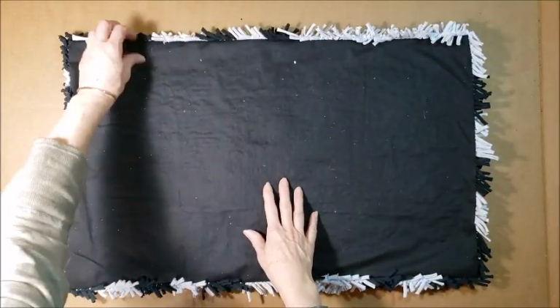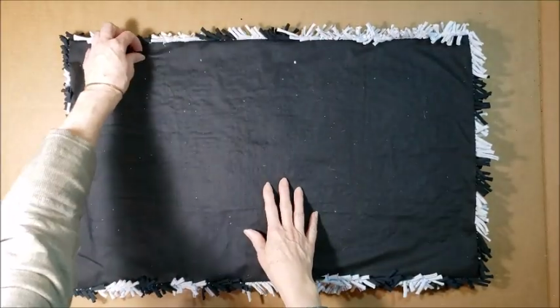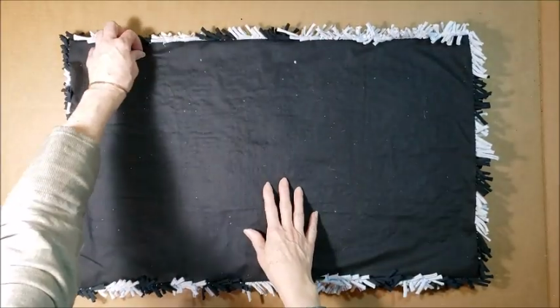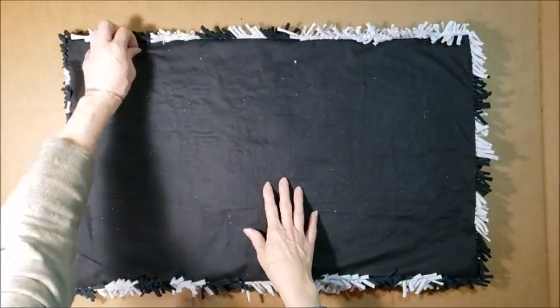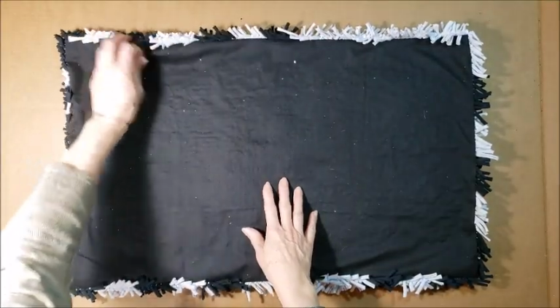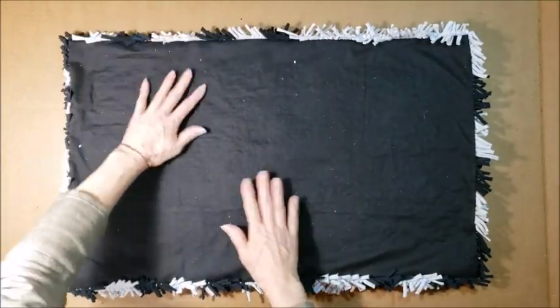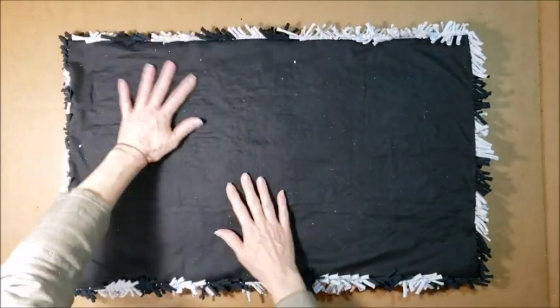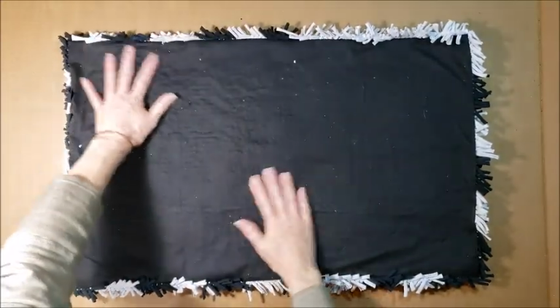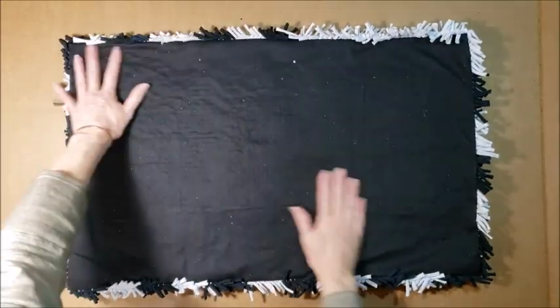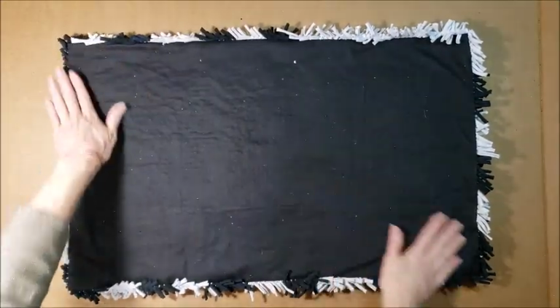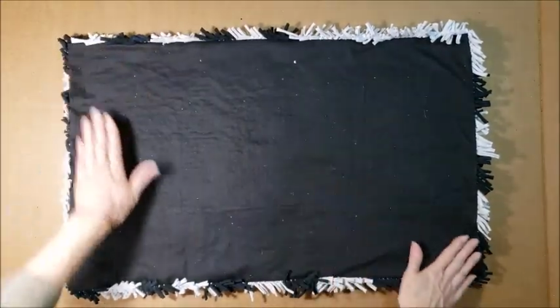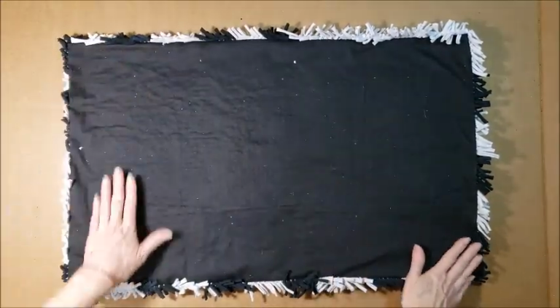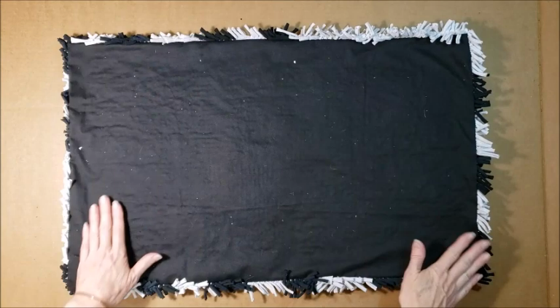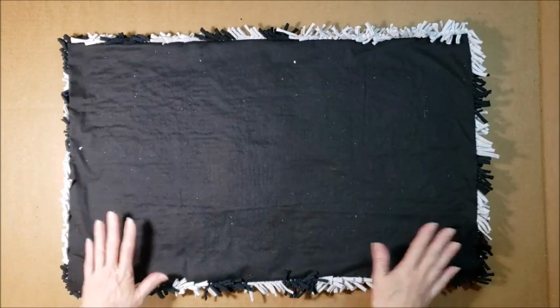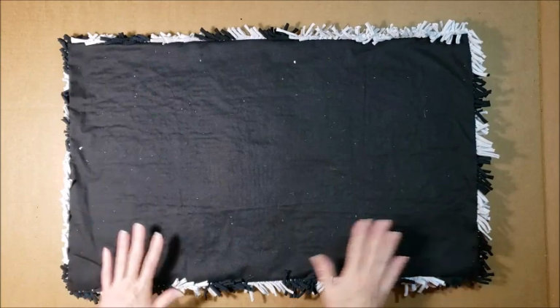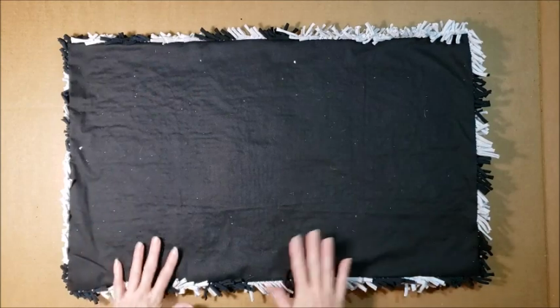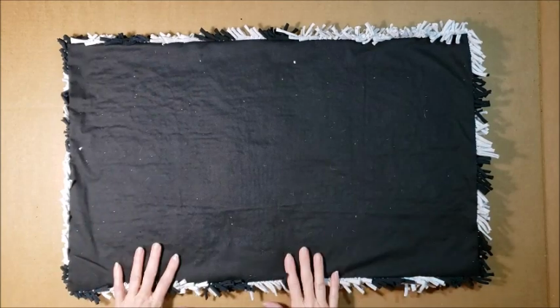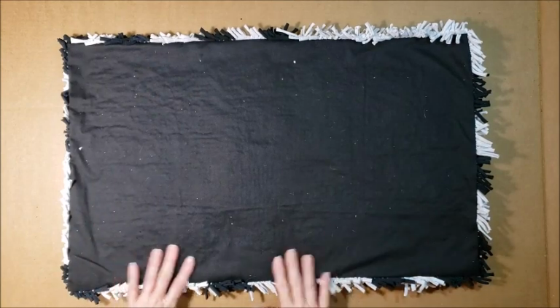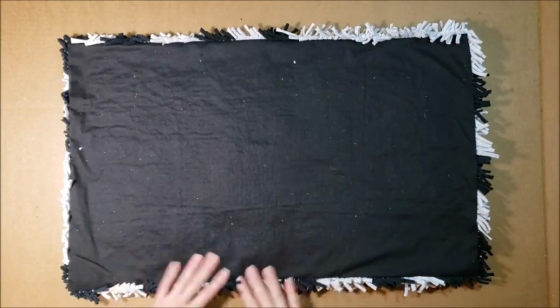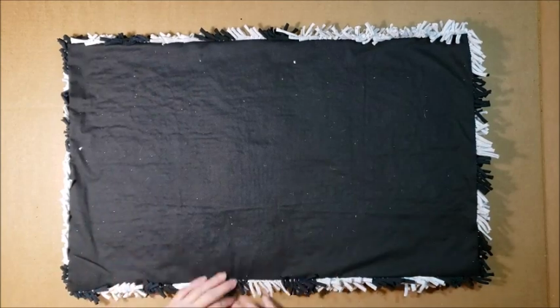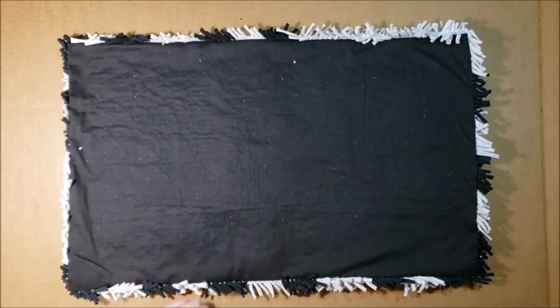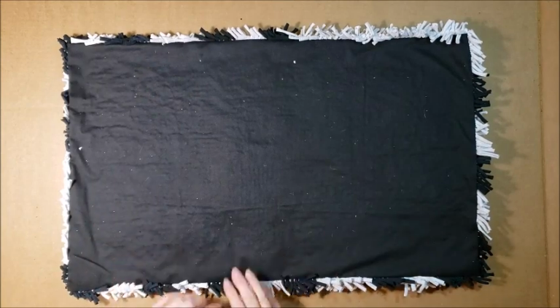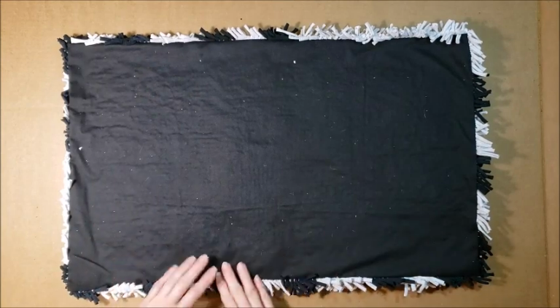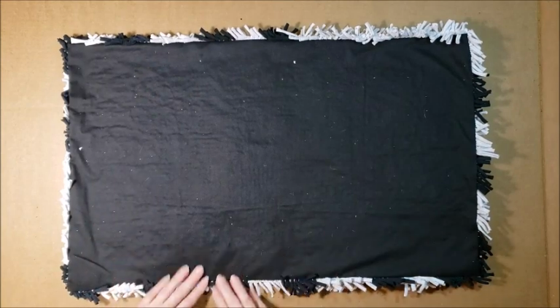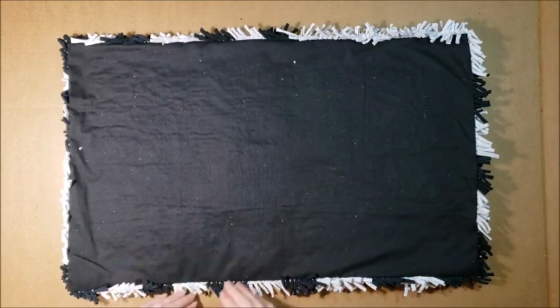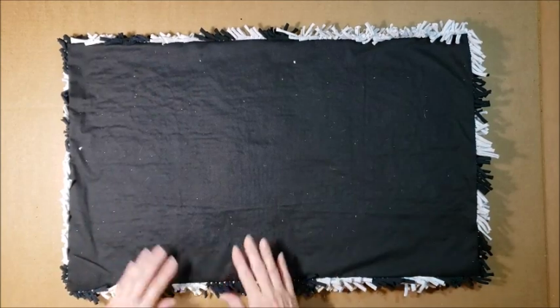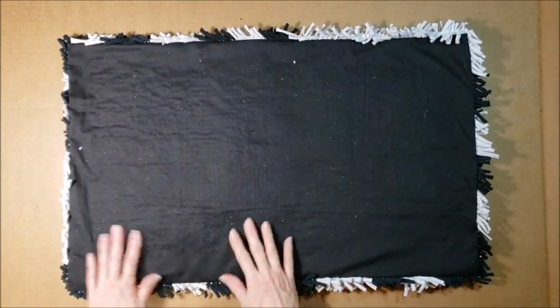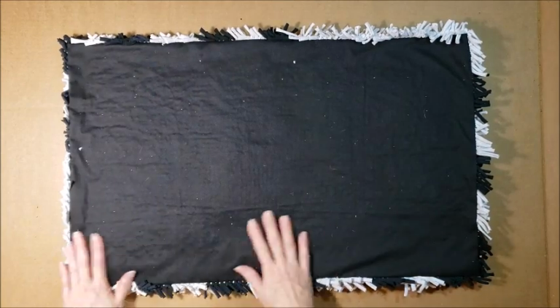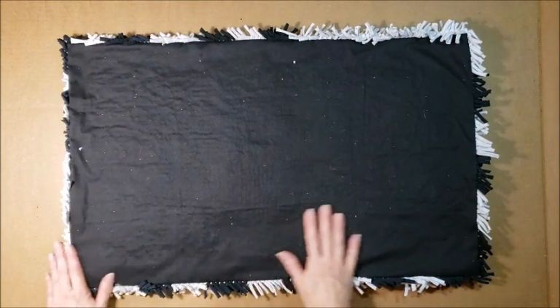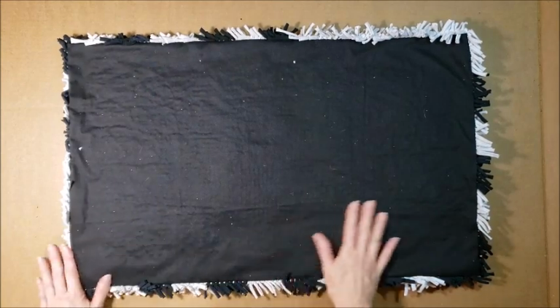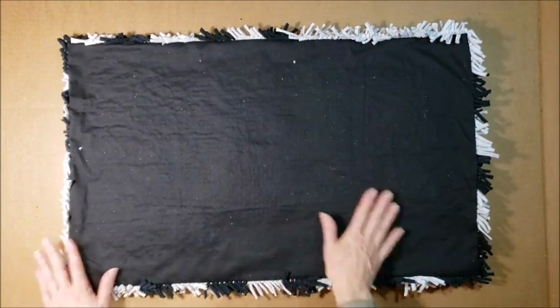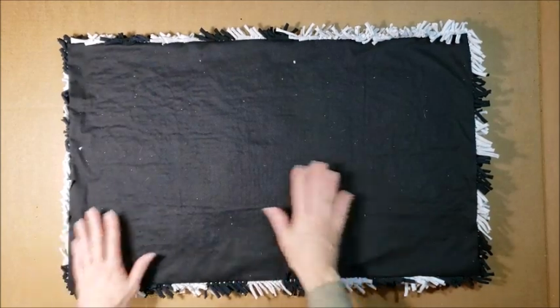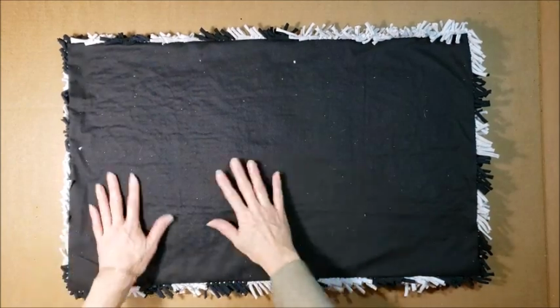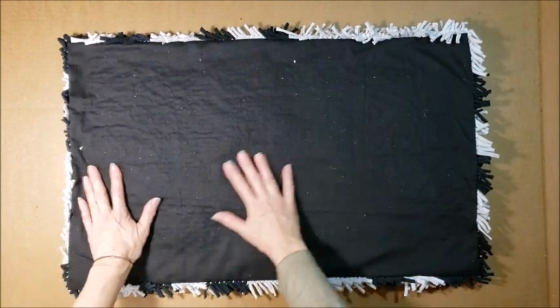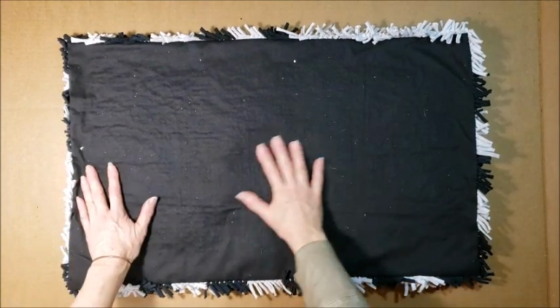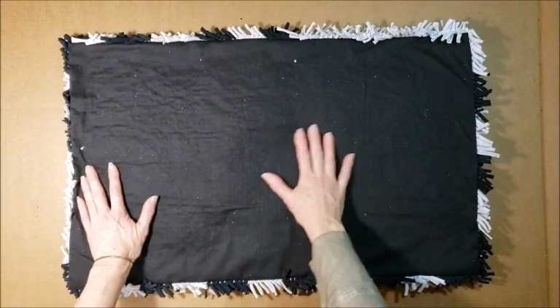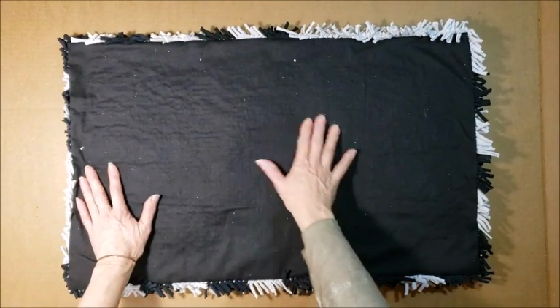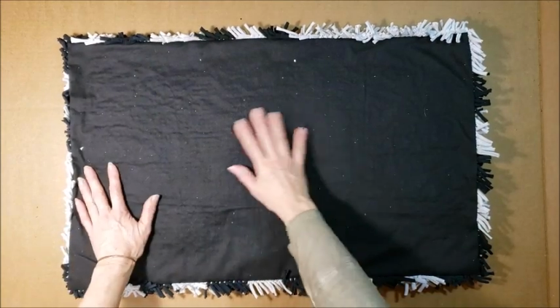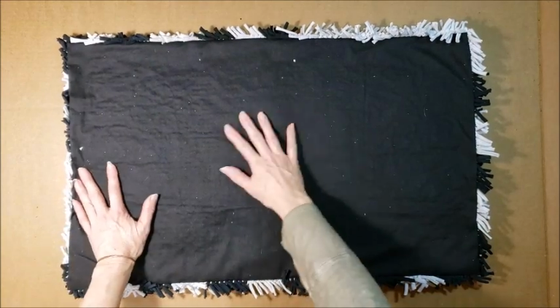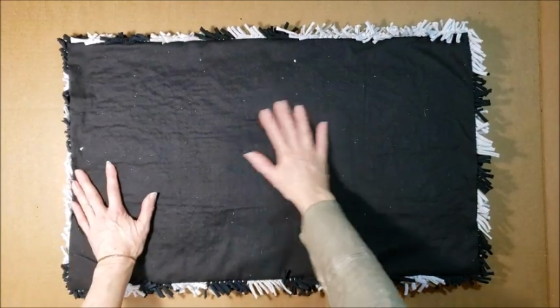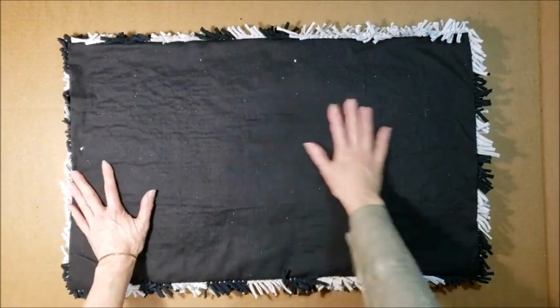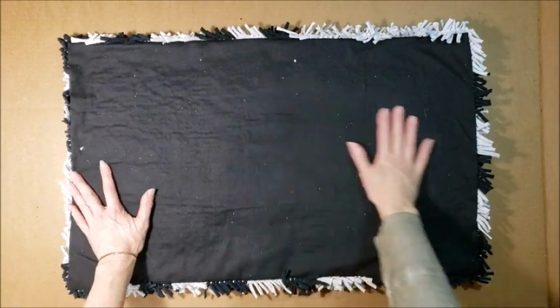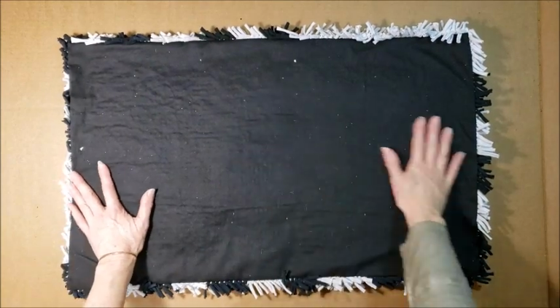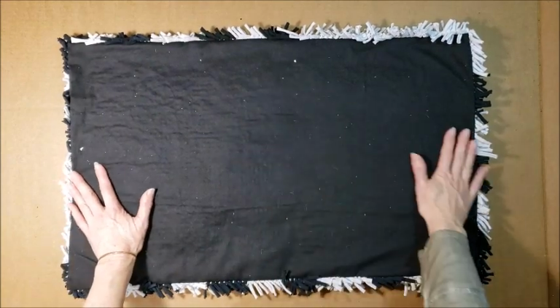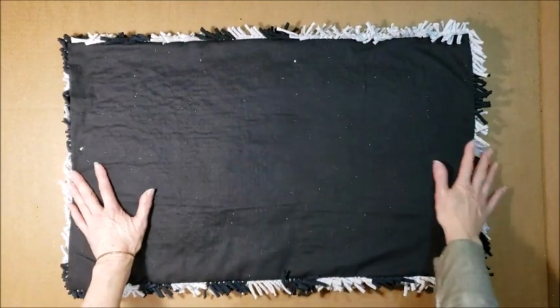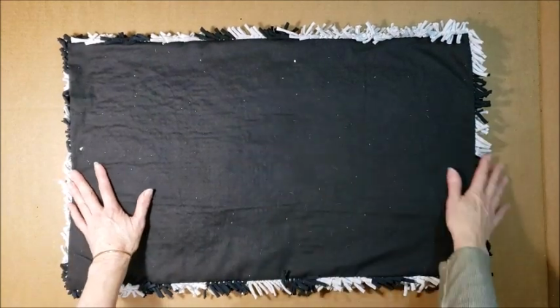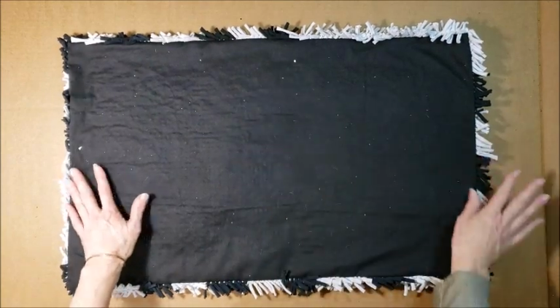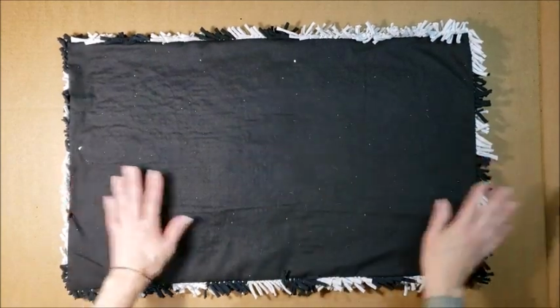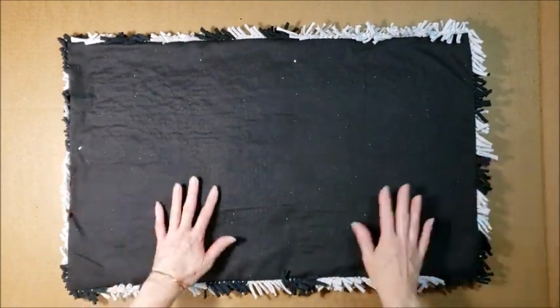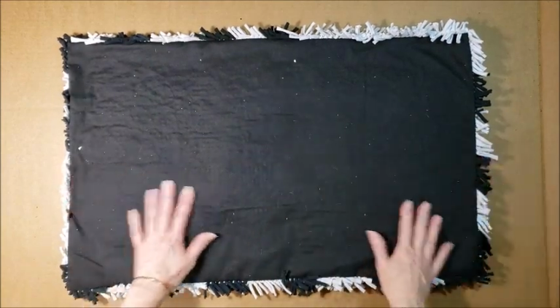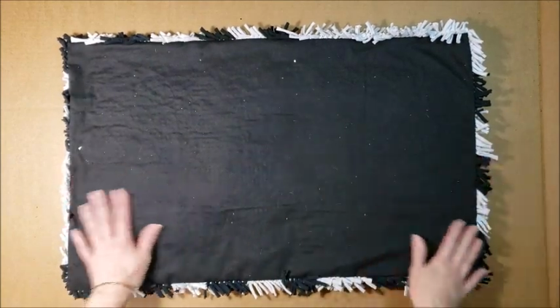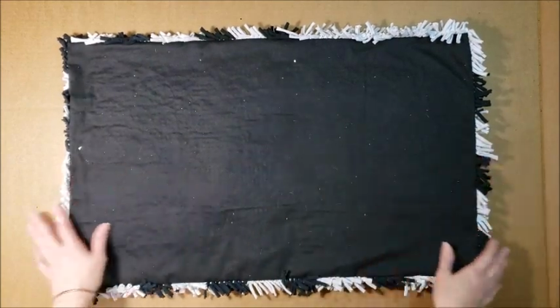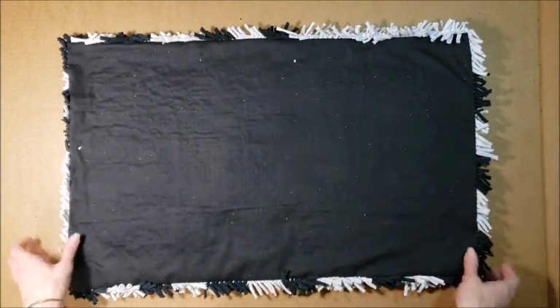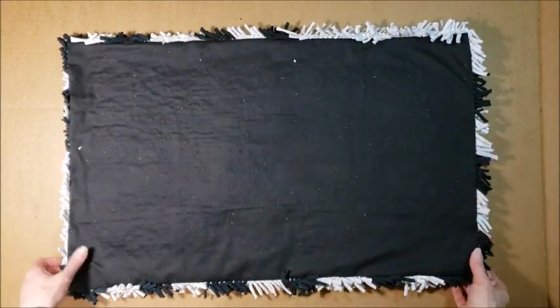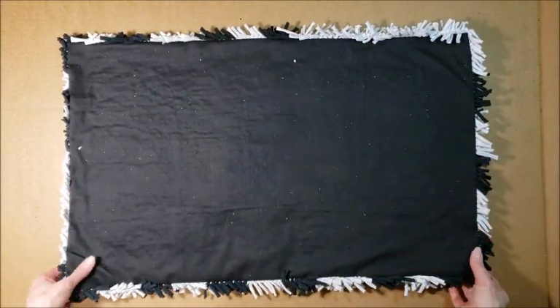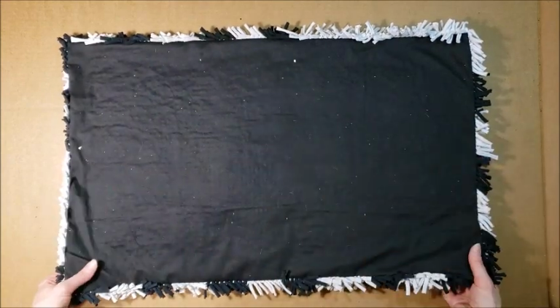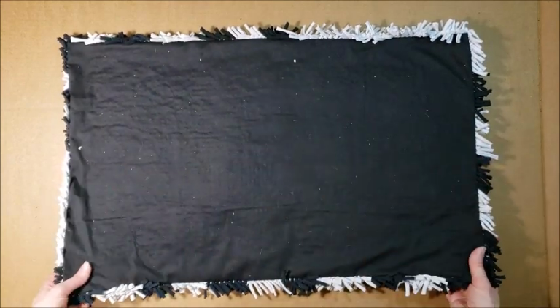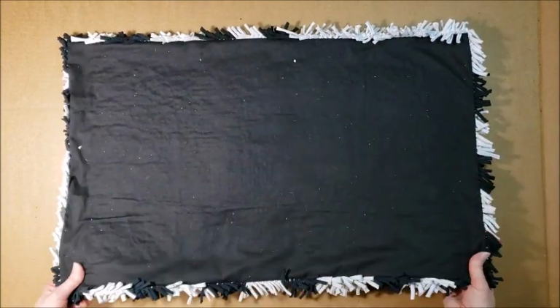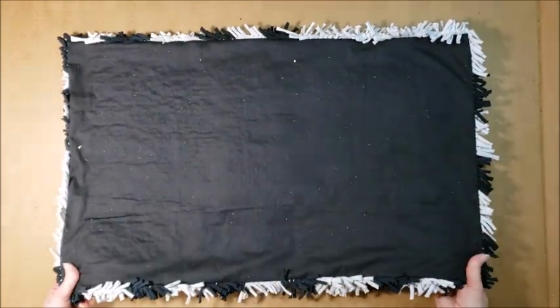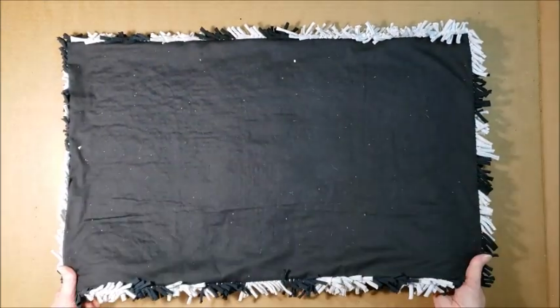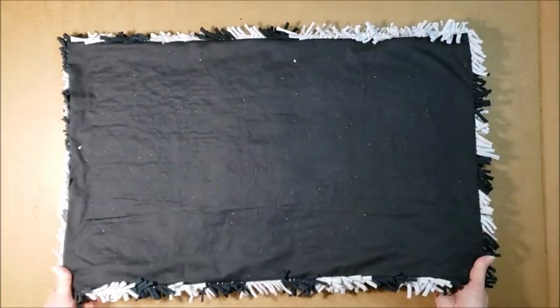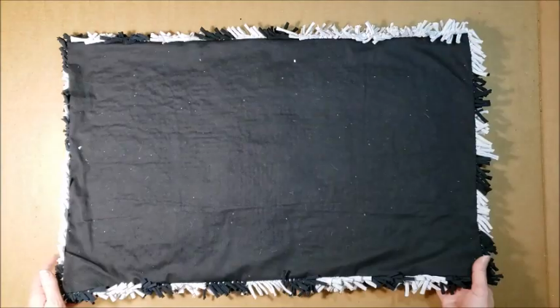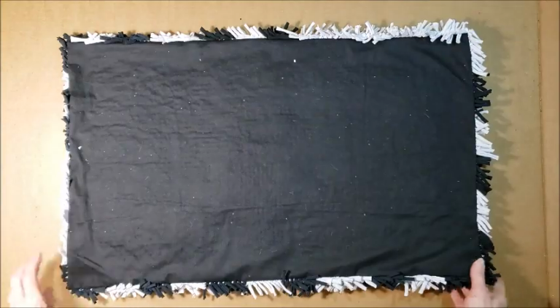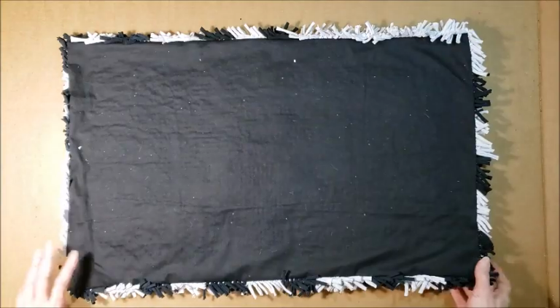To sew this back piece on I'm using a double-stranded thread just because I want a sturdier hold. I'm just taking little stitches, catching some of the knit or rubber mat, and then sliding the needle along the fold of the black piece for about an eighth of an inch — so about eighth-inch little stitches all the way around. I finished stitching the backing on. It's a little loose where I haven't glued it, but it's helping it lay a little flatter and will protect the back, so I think it'll work just fine.